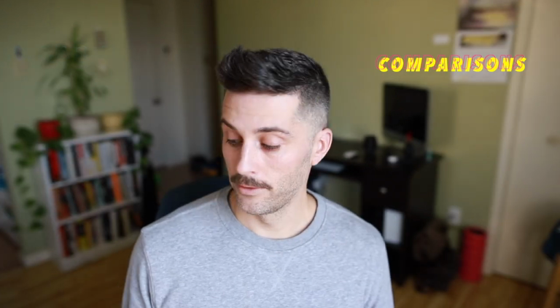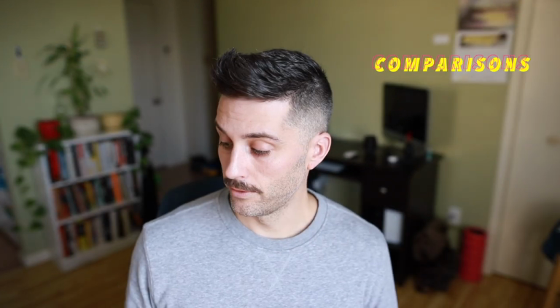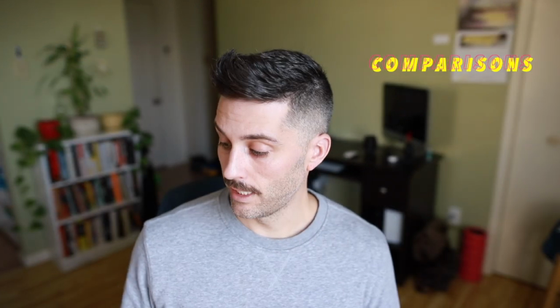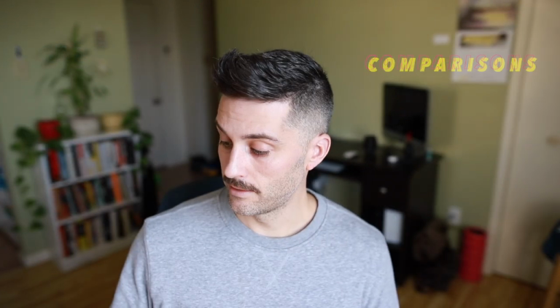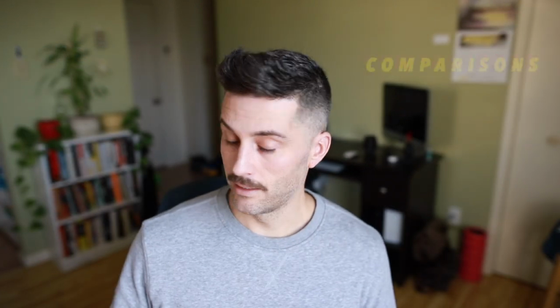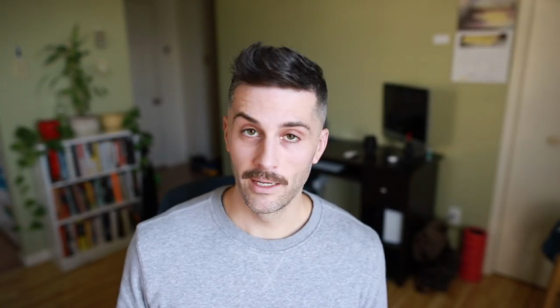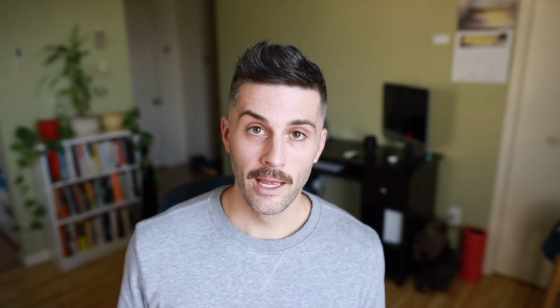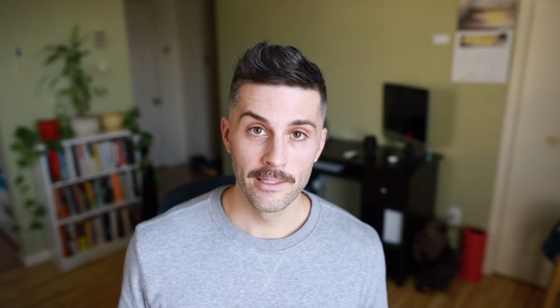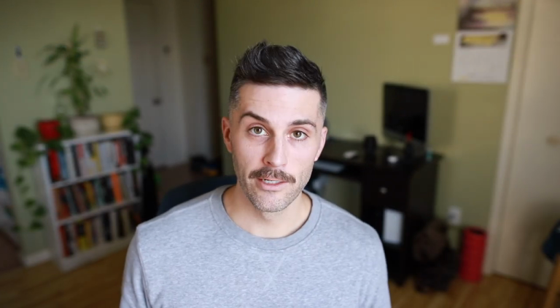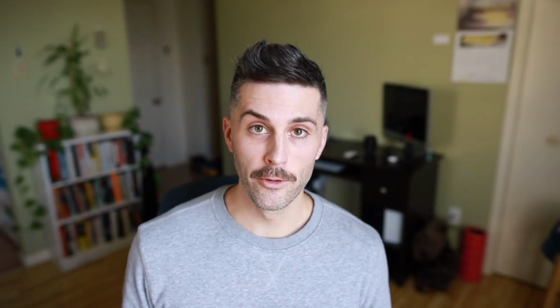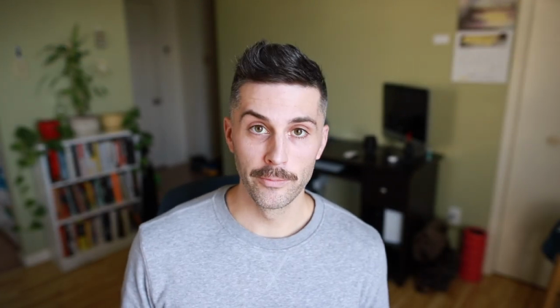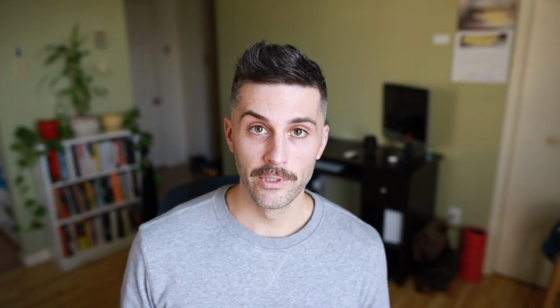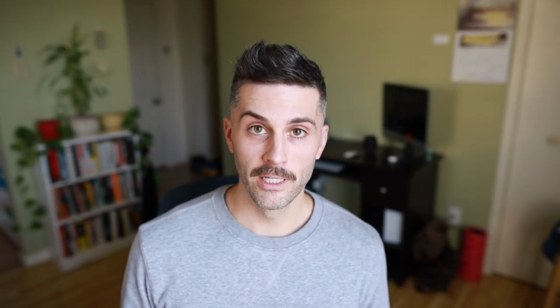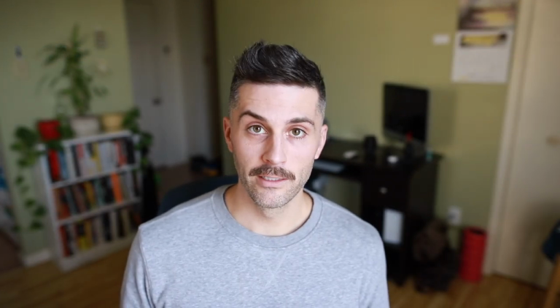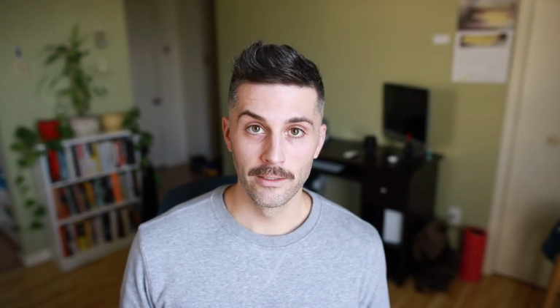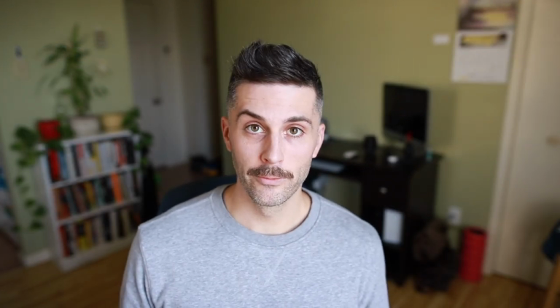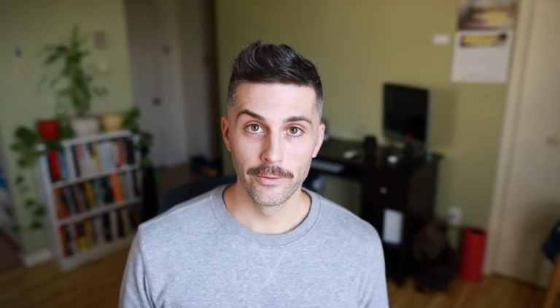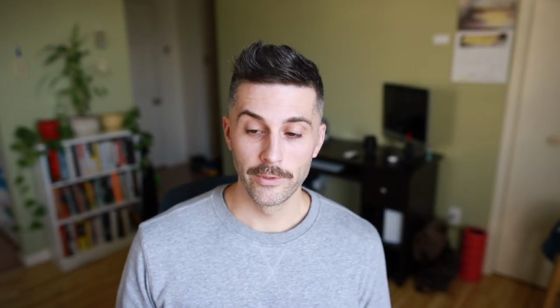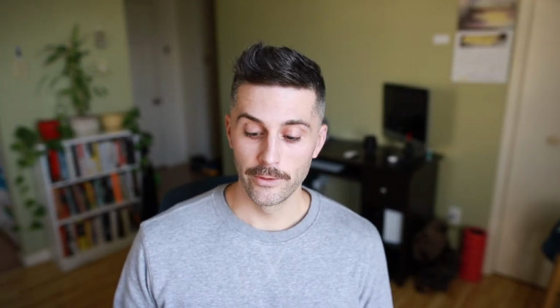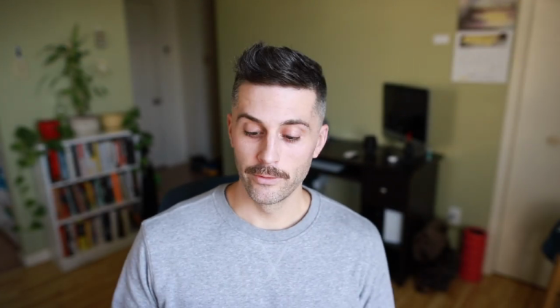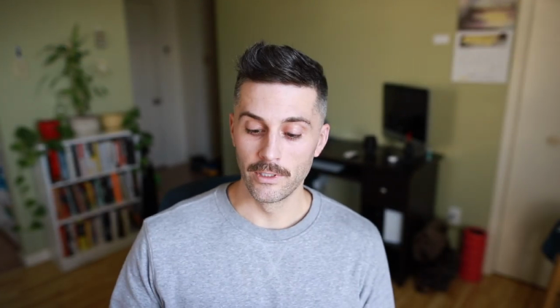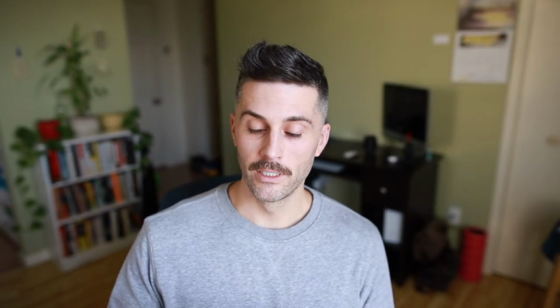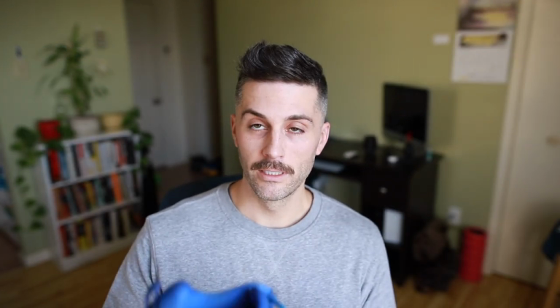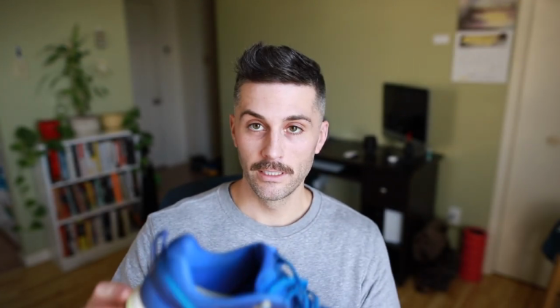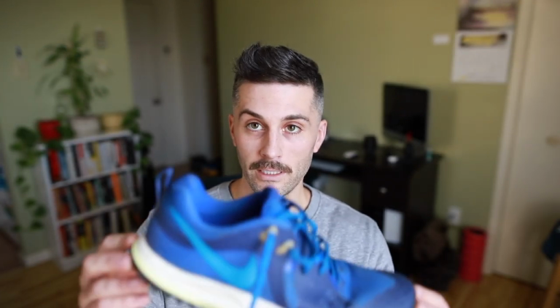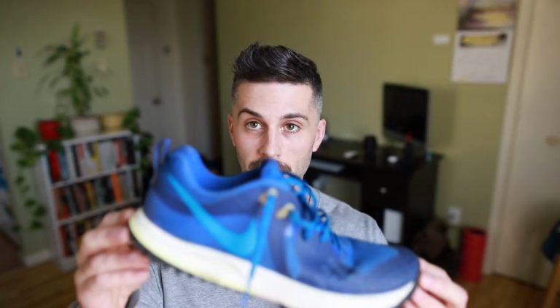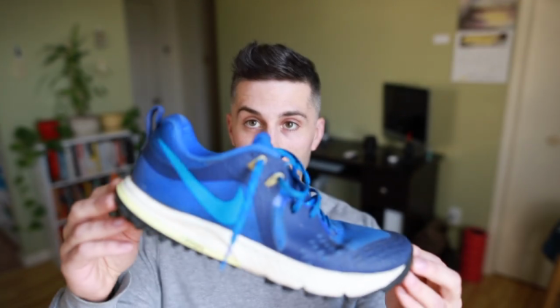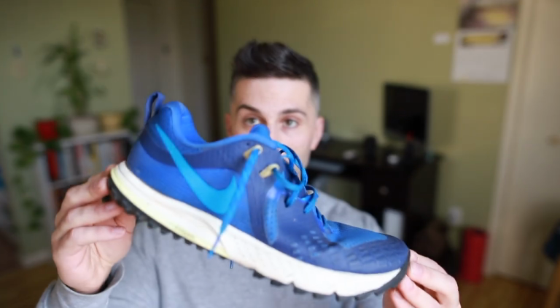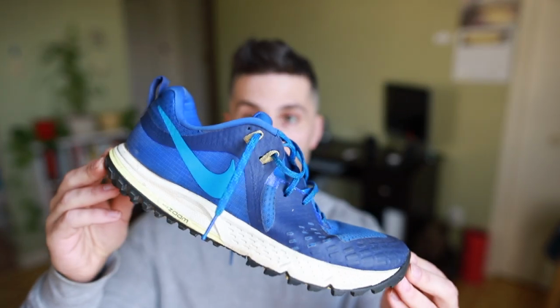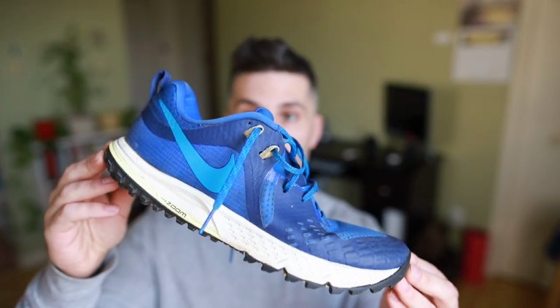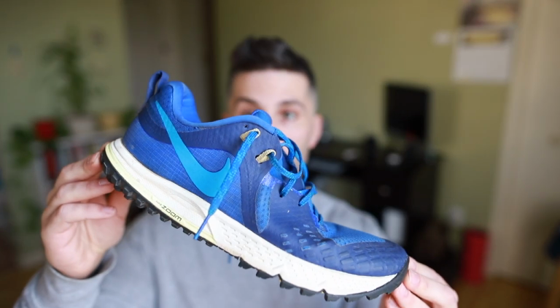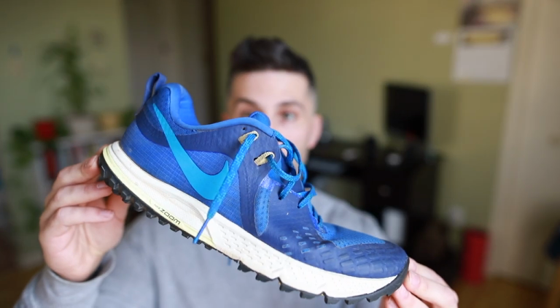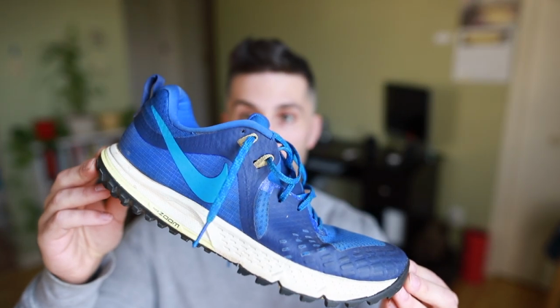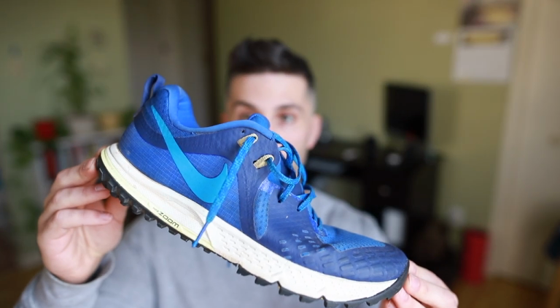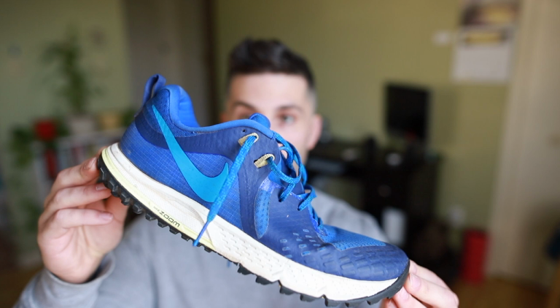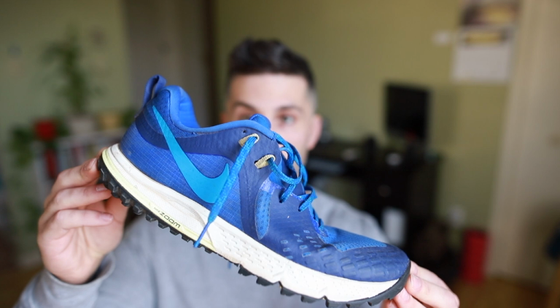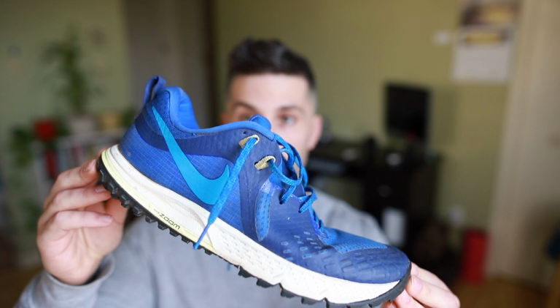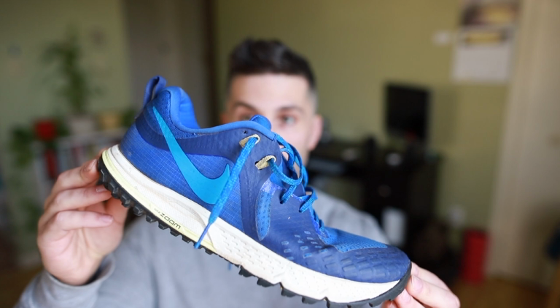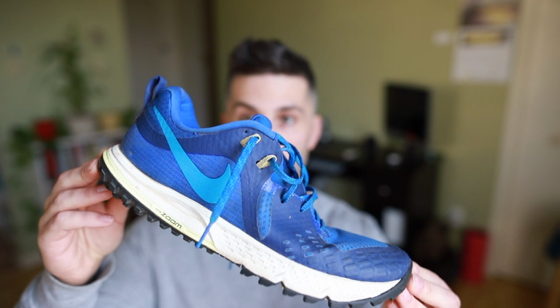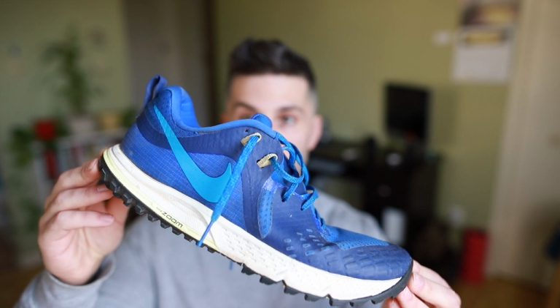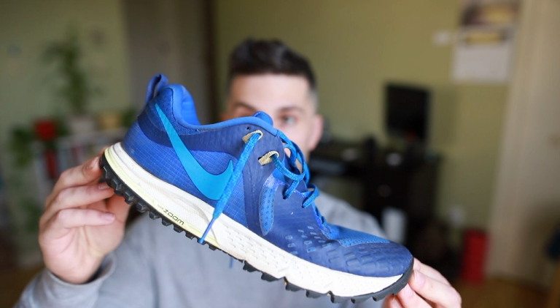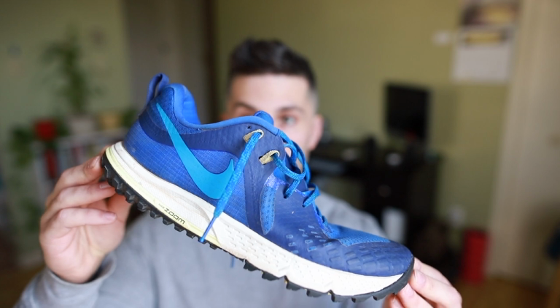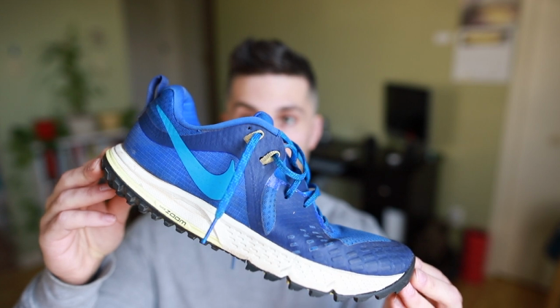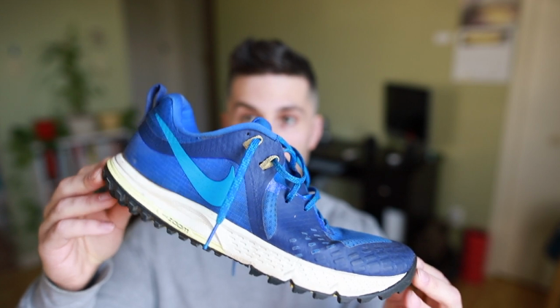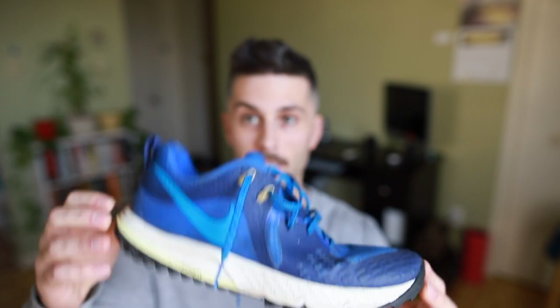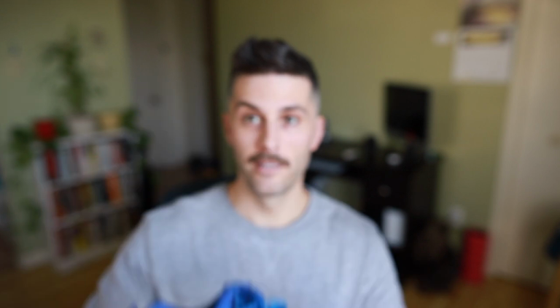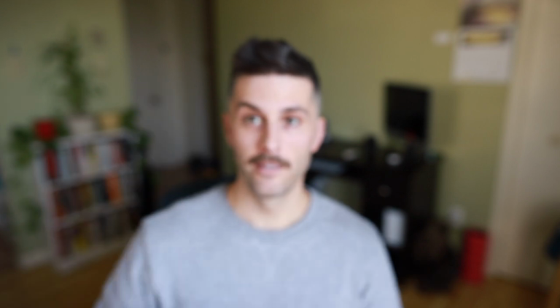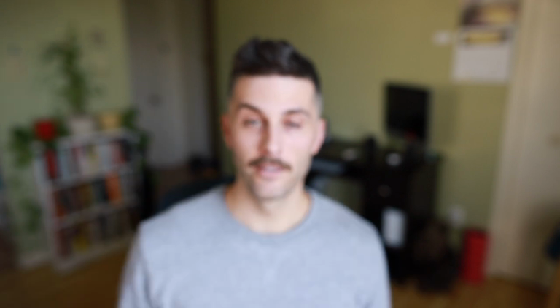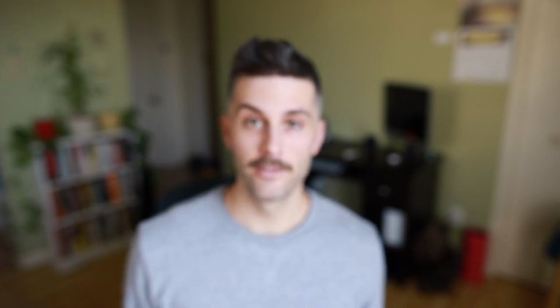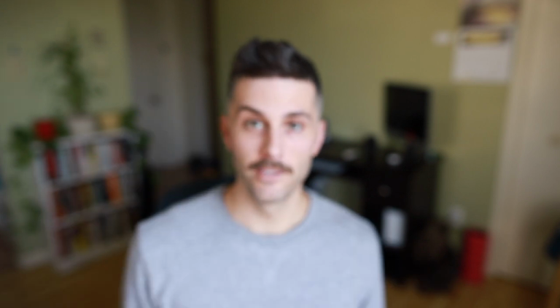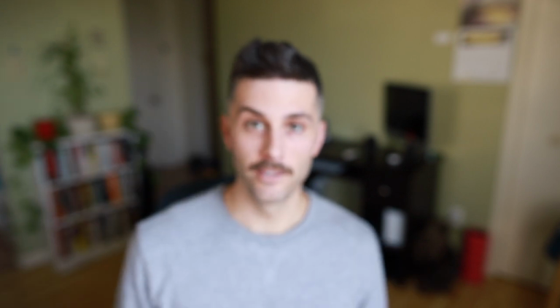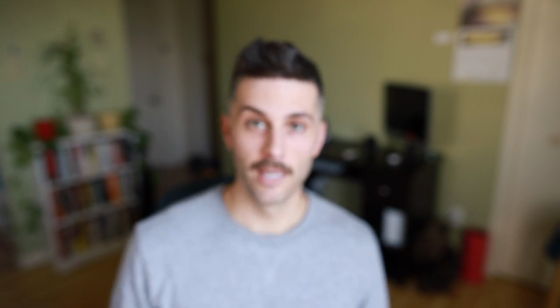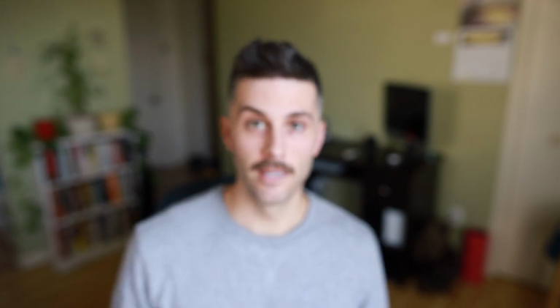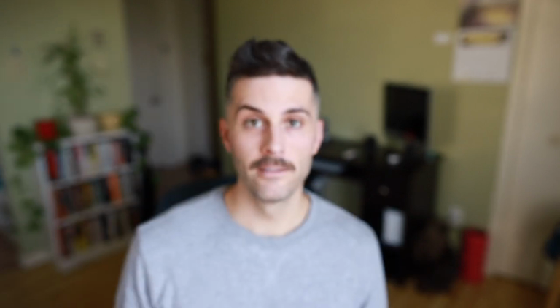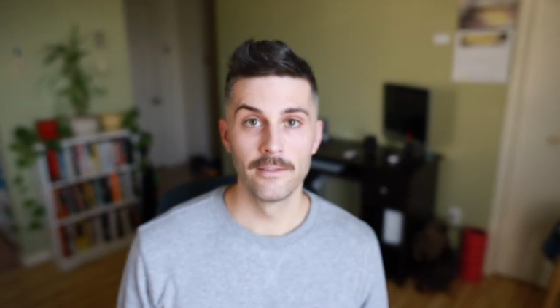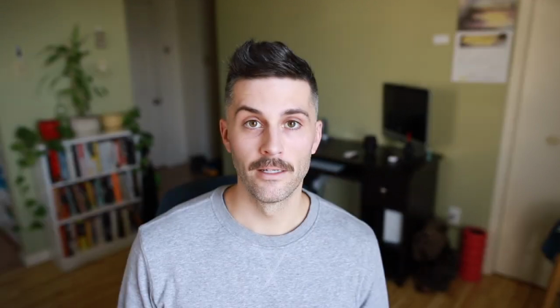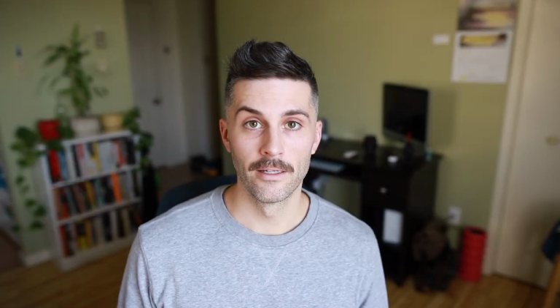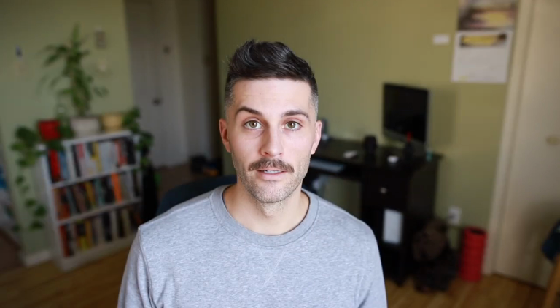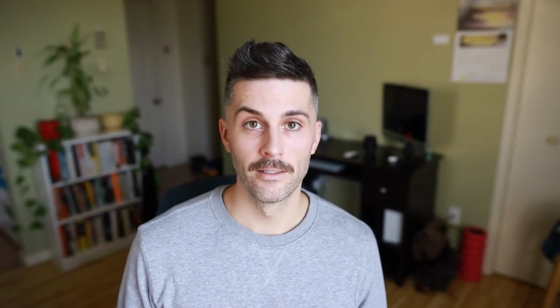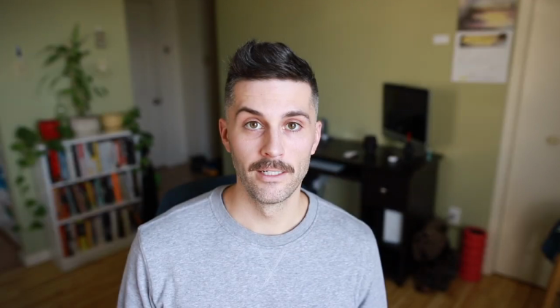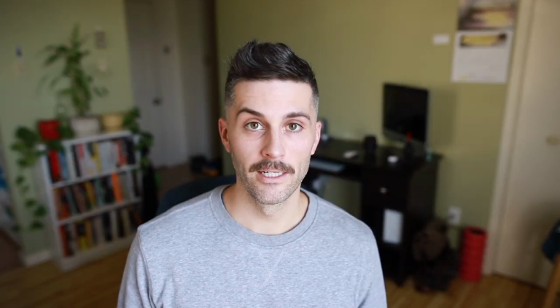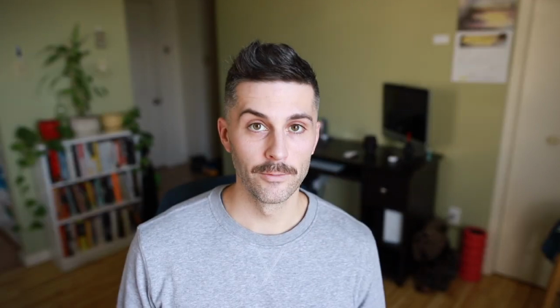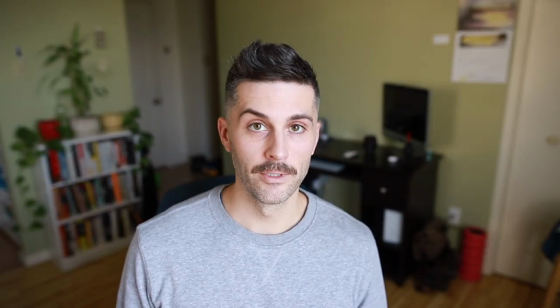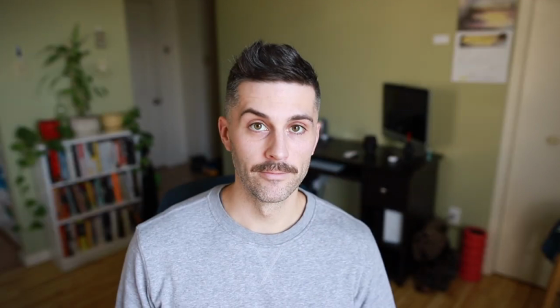So that's it, guys. I hope you liked the review on the Nike Wild Horse 5, and I'll see you guys on the next one.